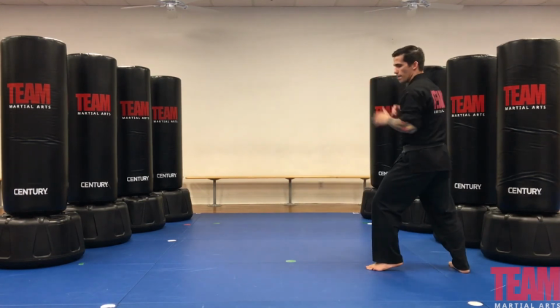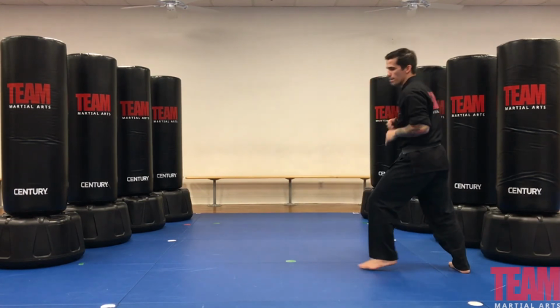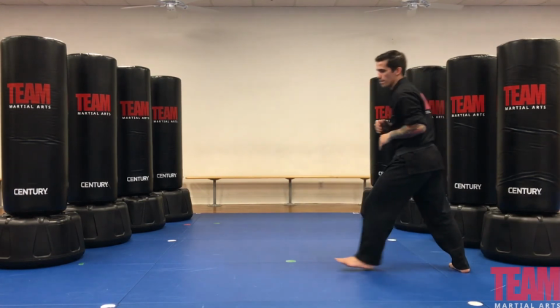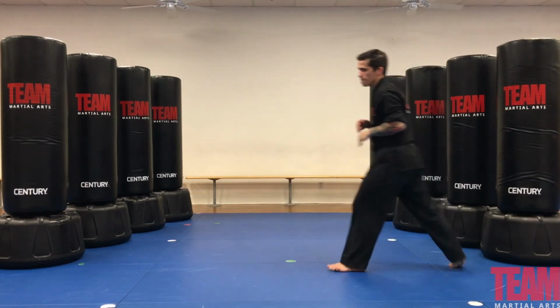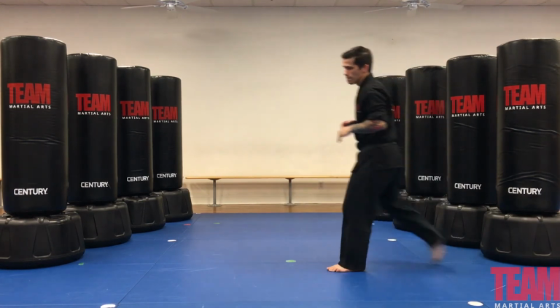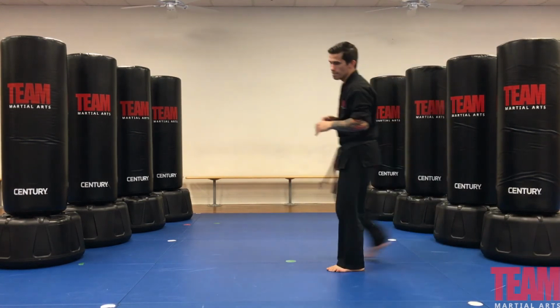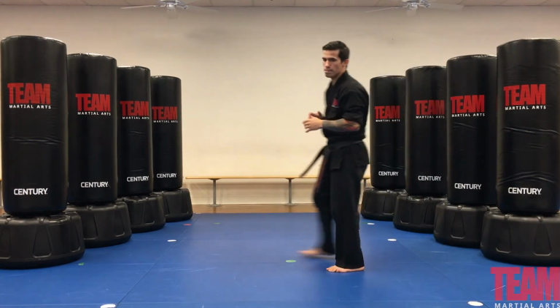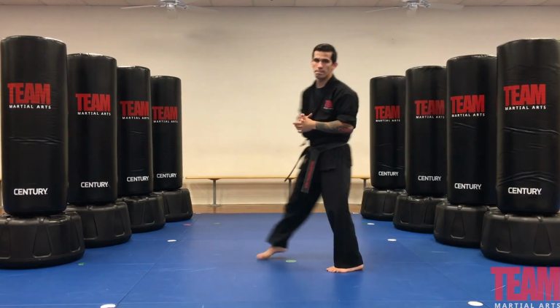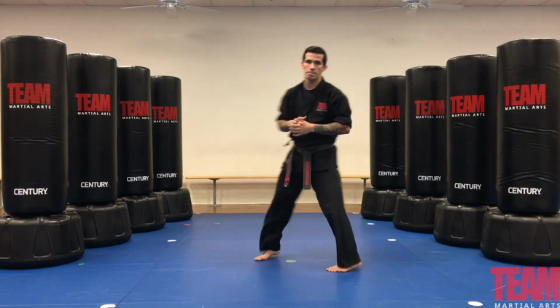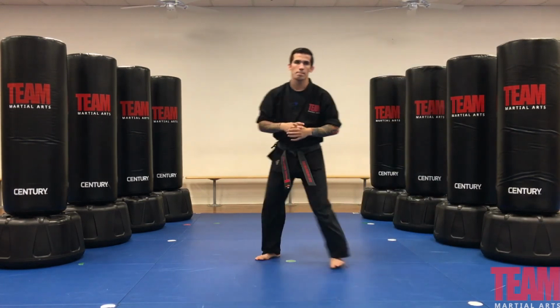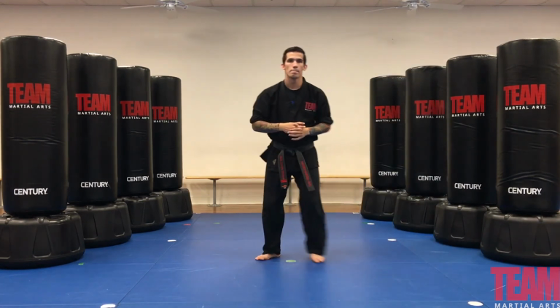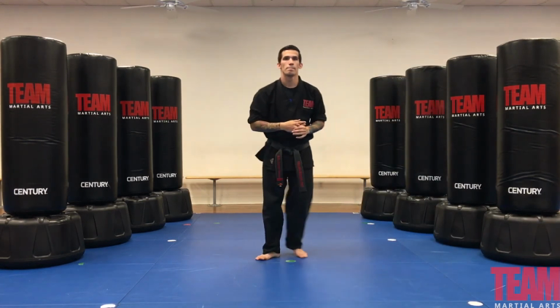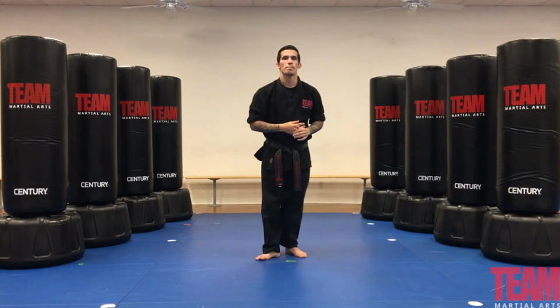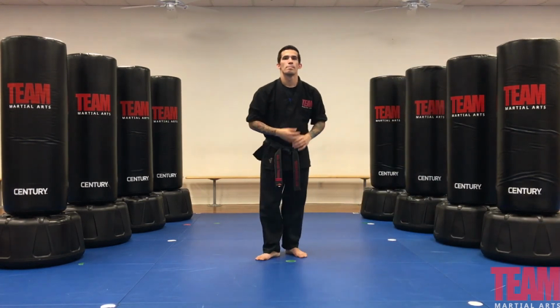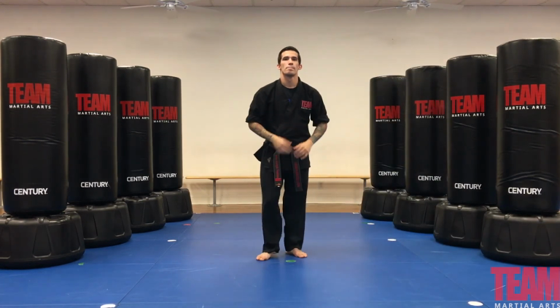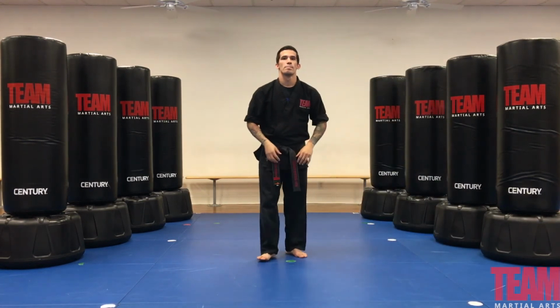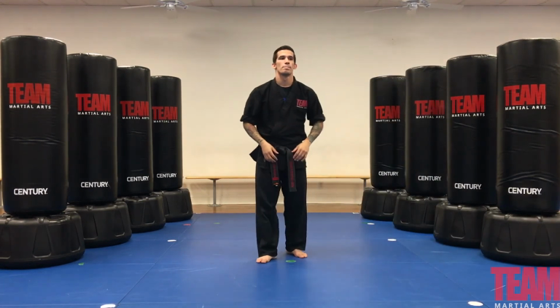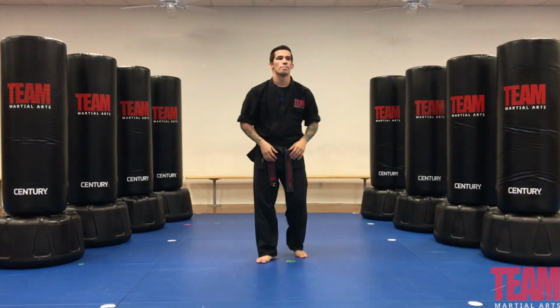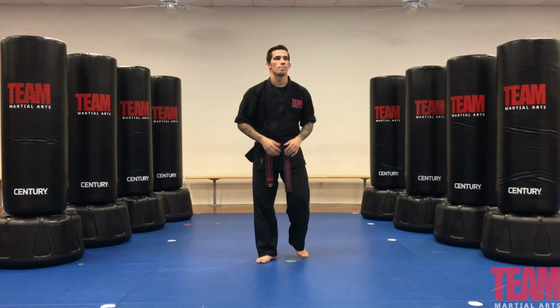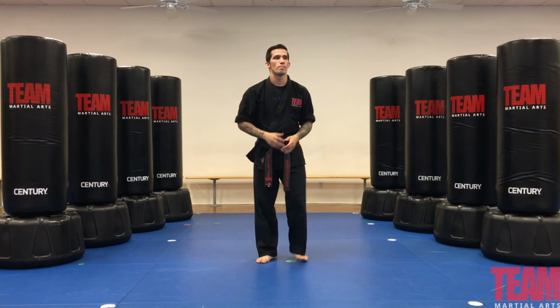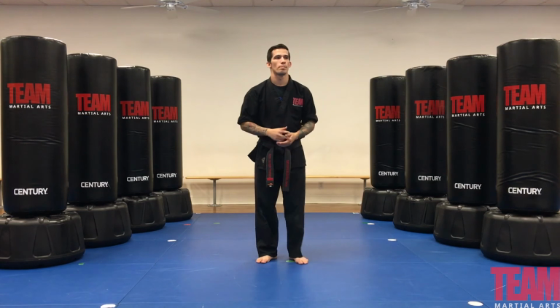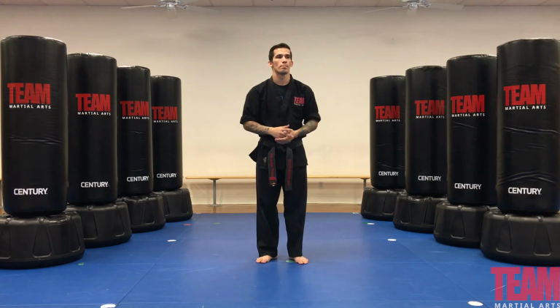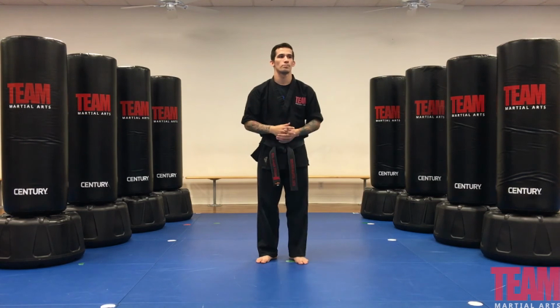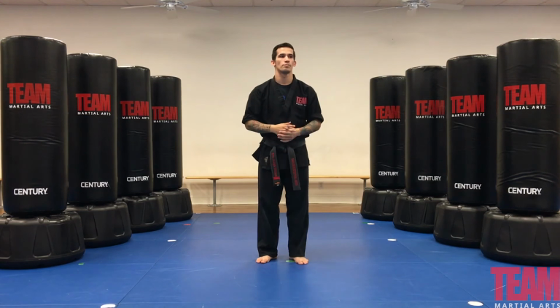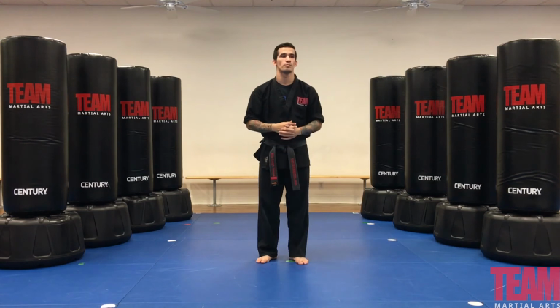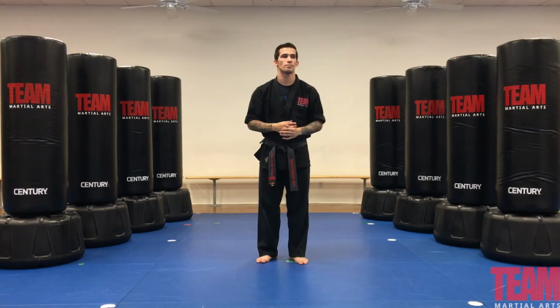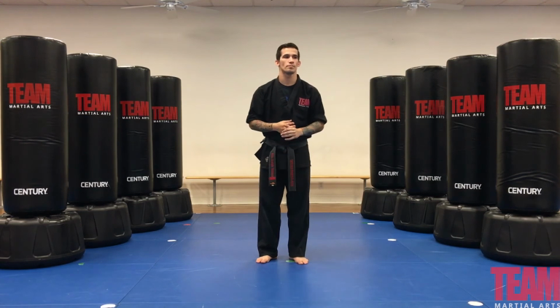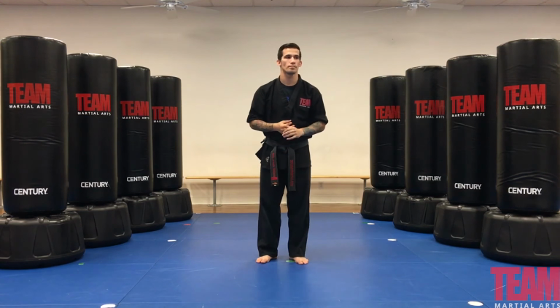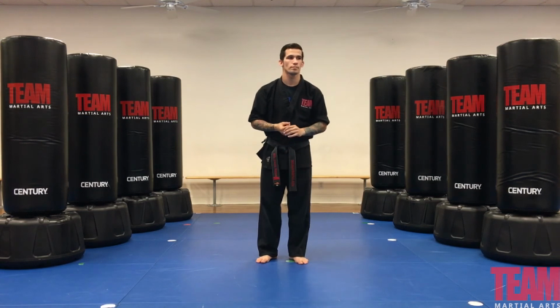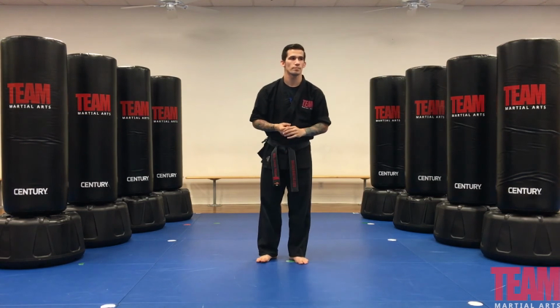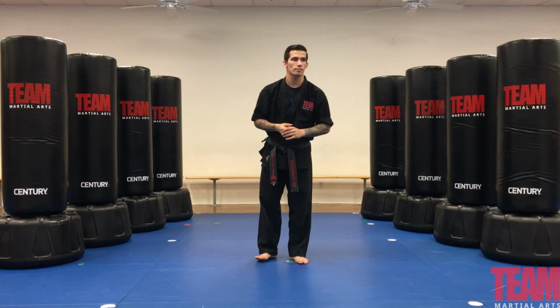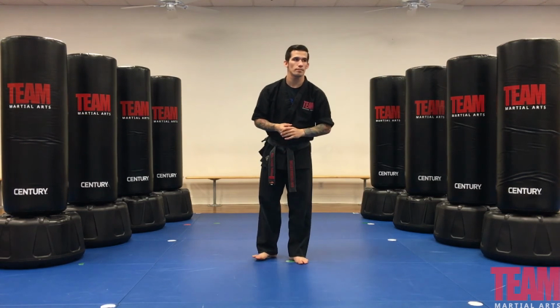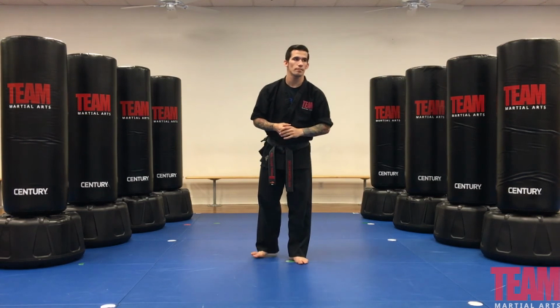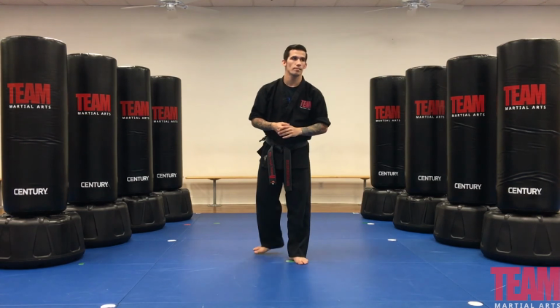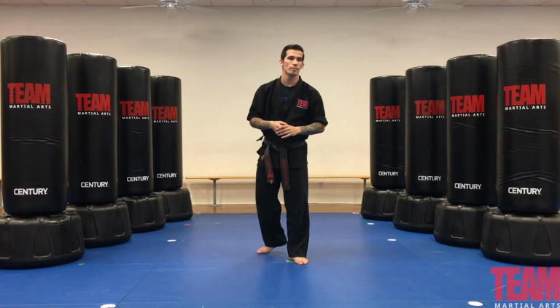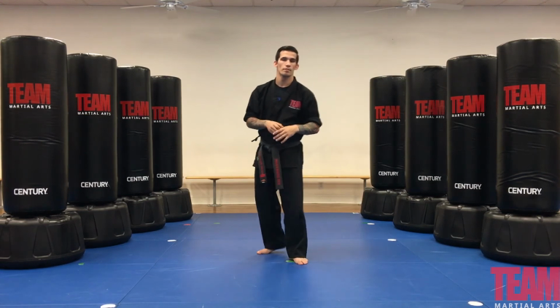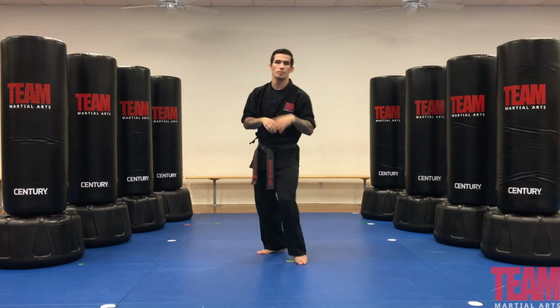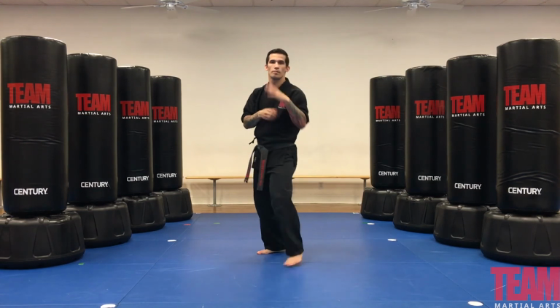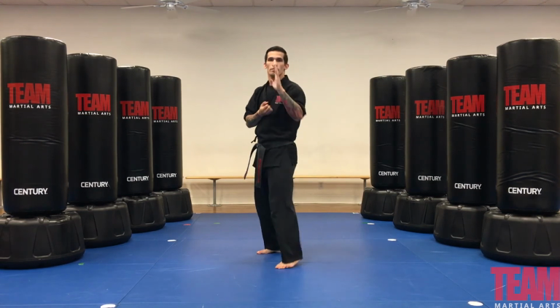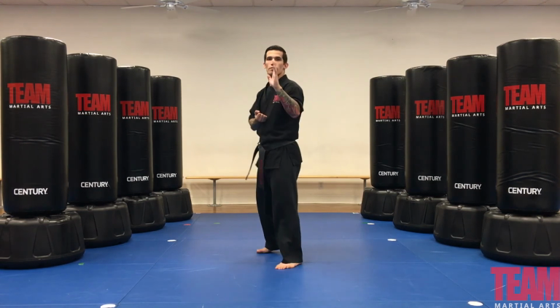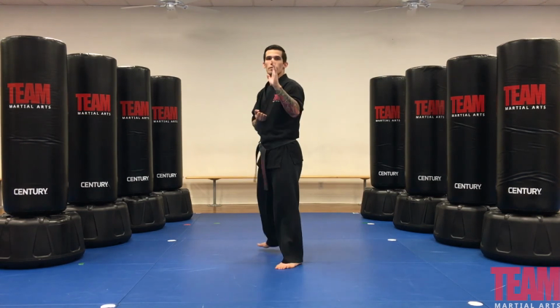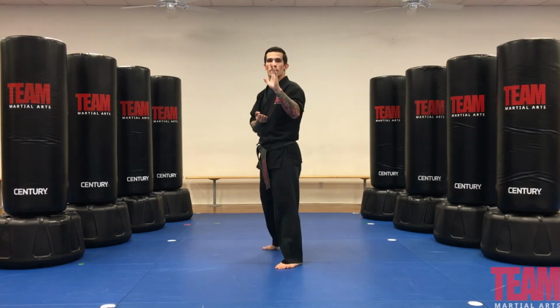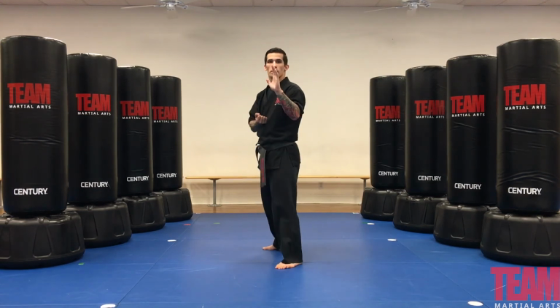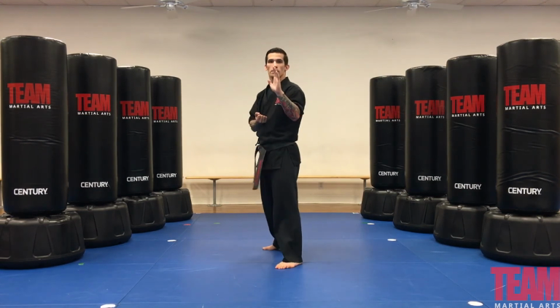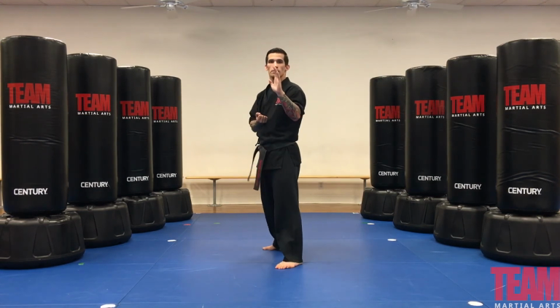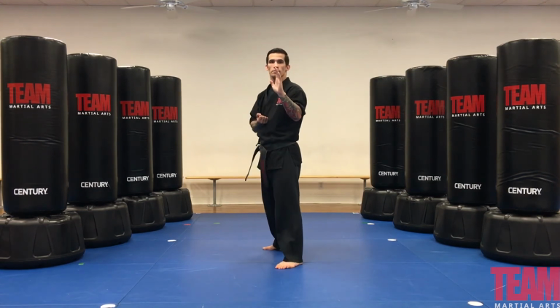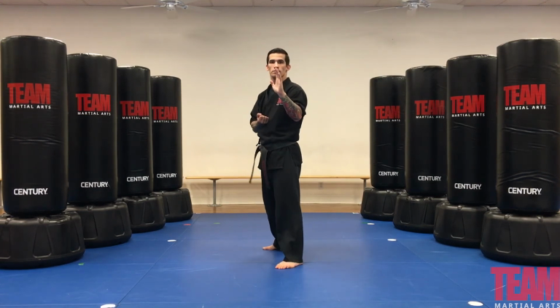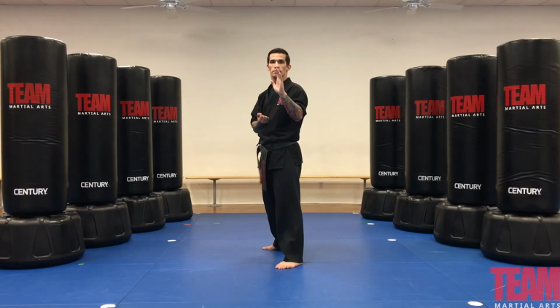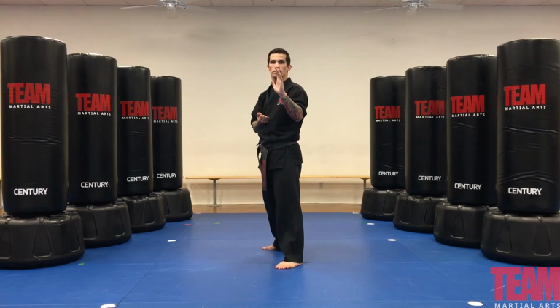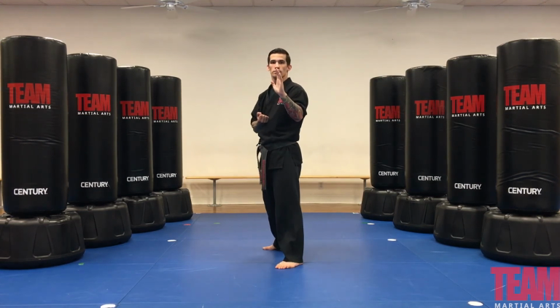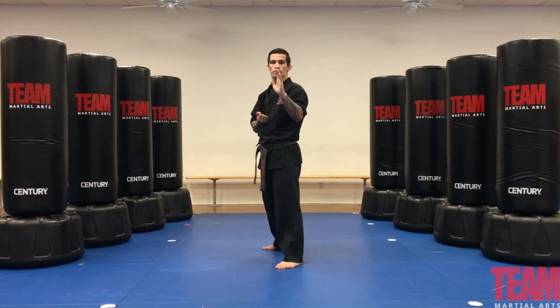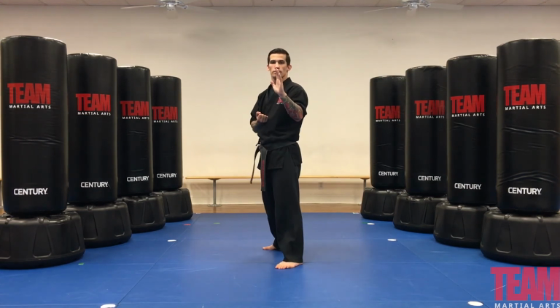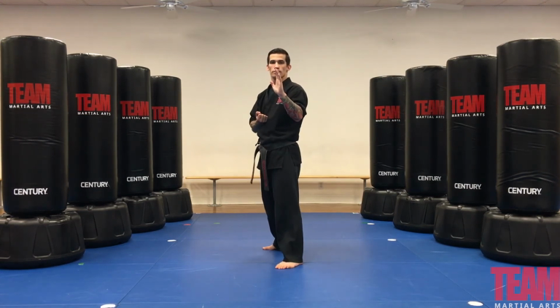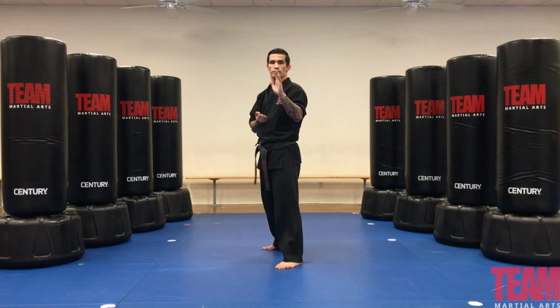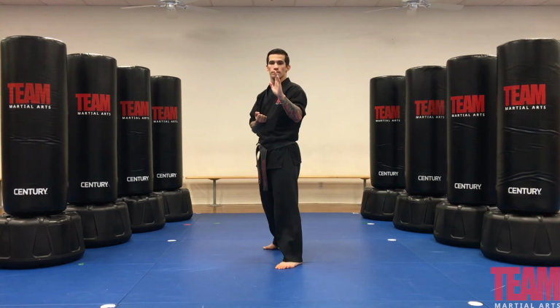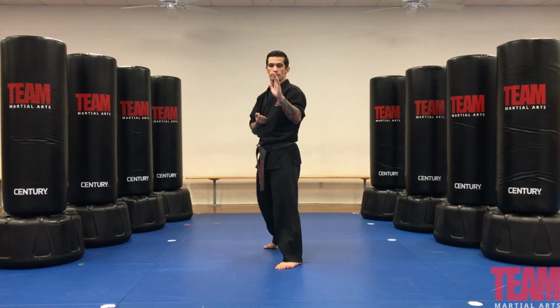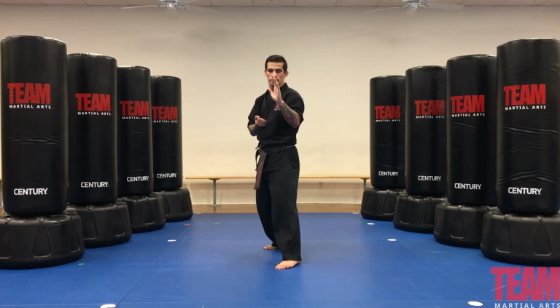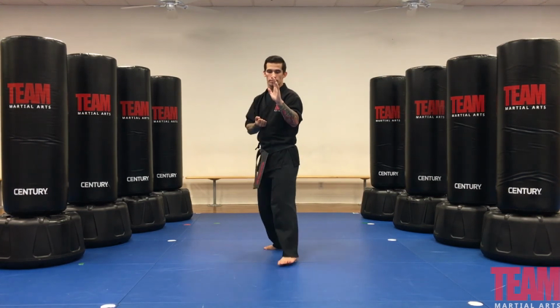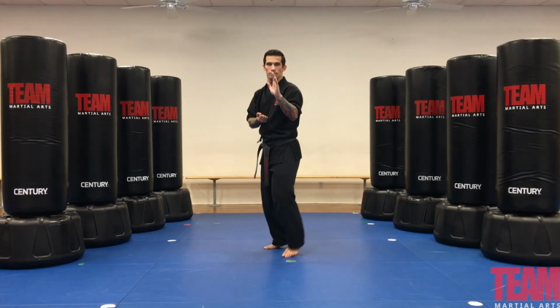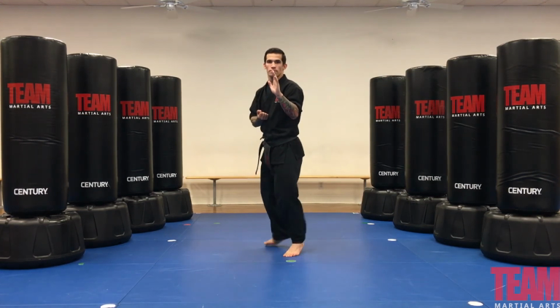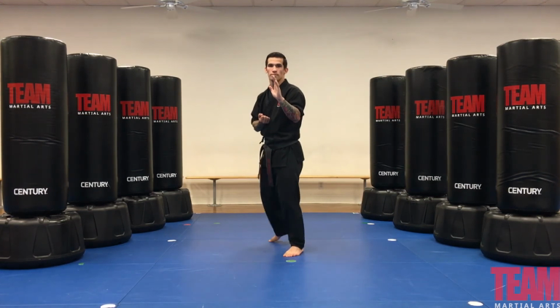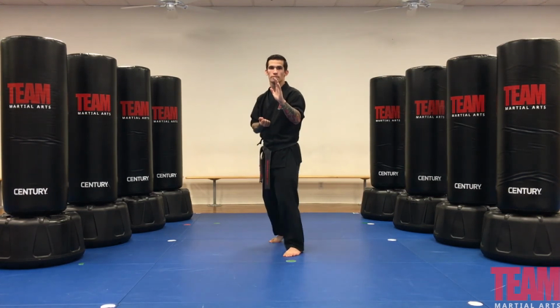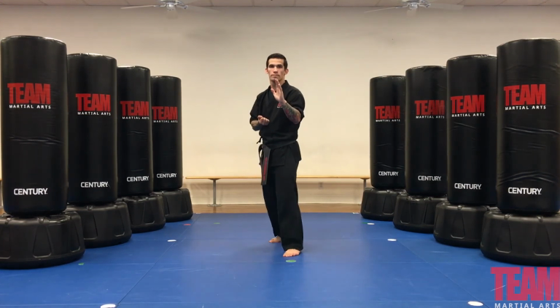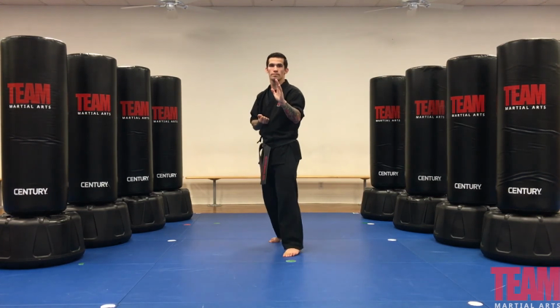Our last stripe is our brown stripe — that's our sparring punch. Steve Joseph will demonstrate it from two different angles with two different speeds.